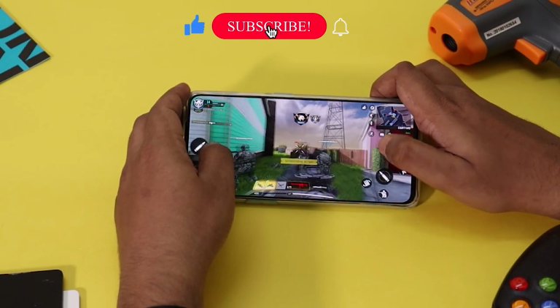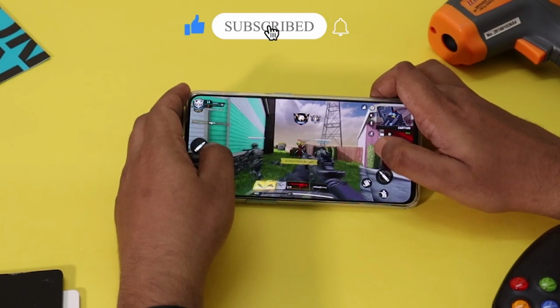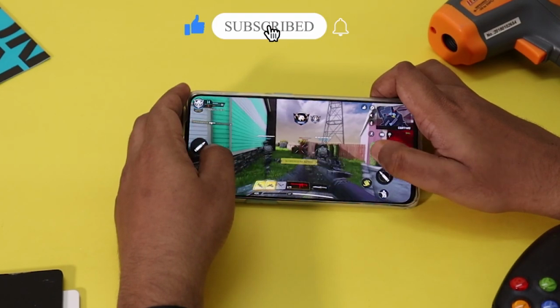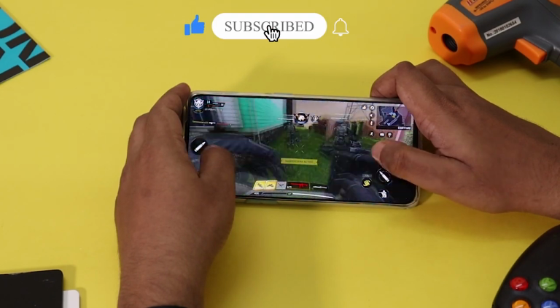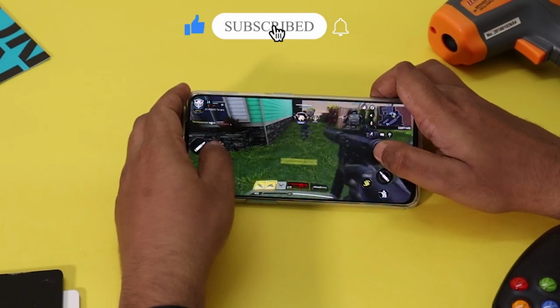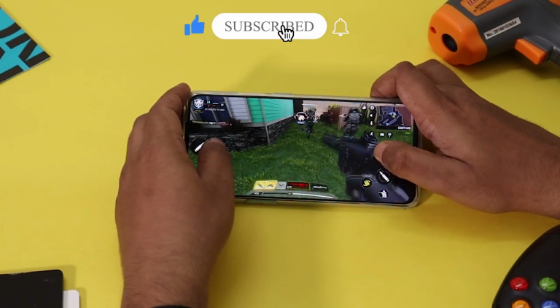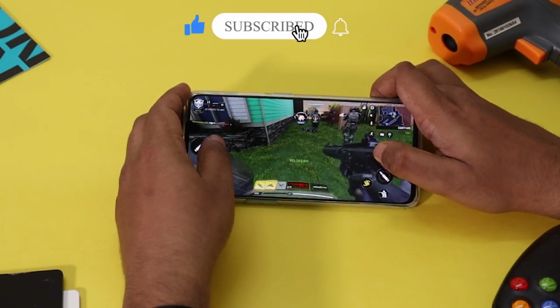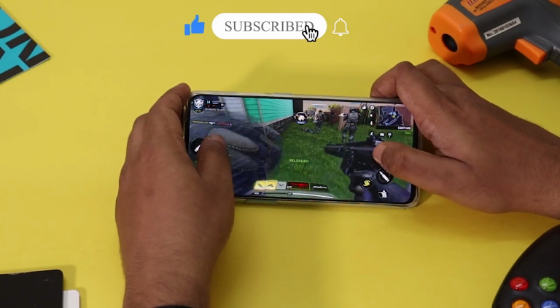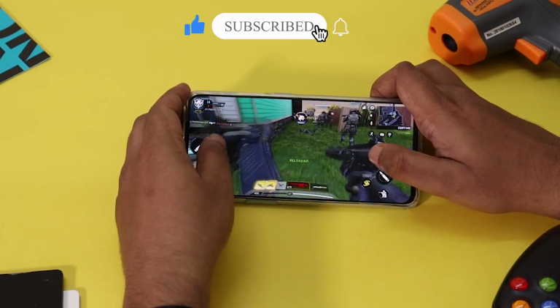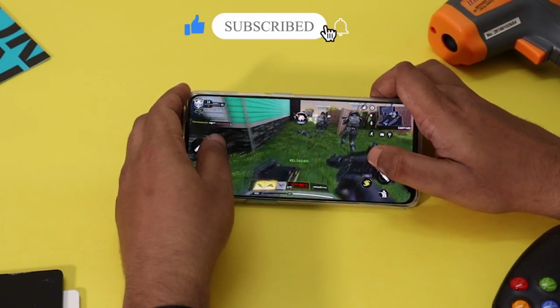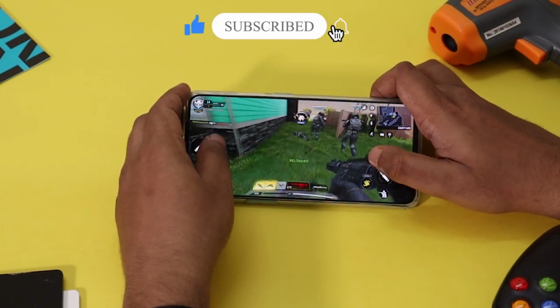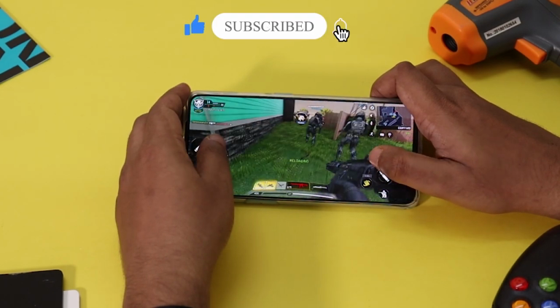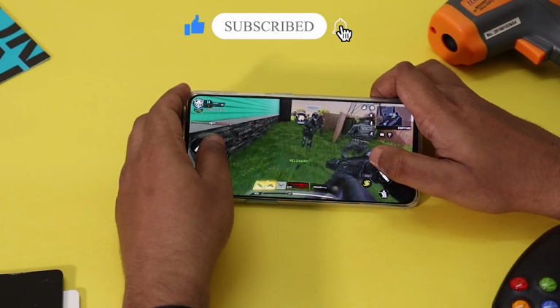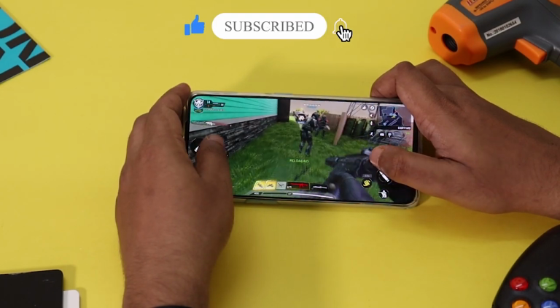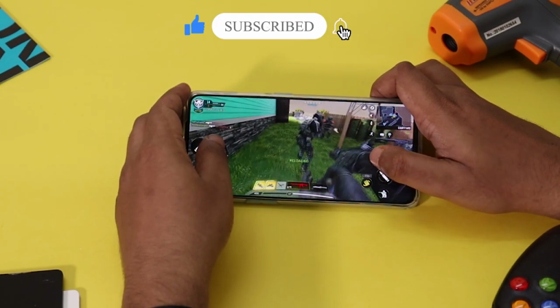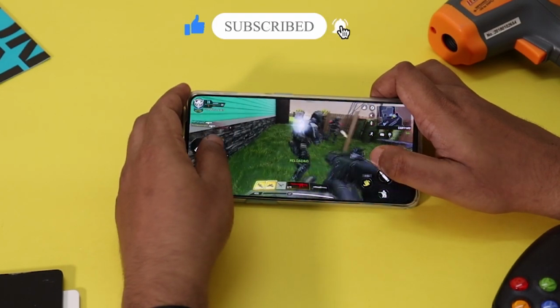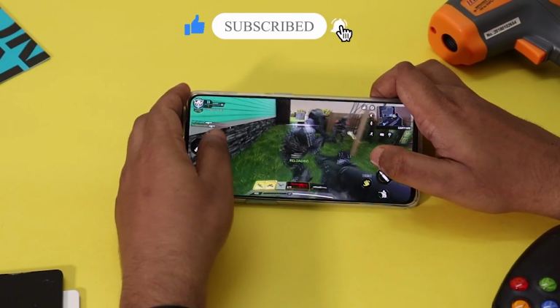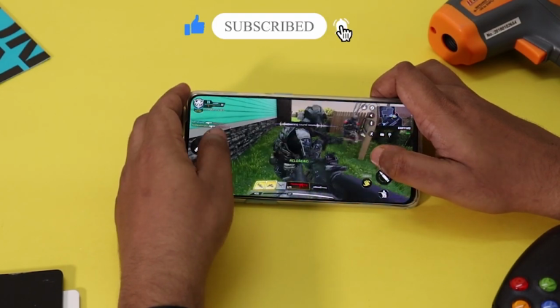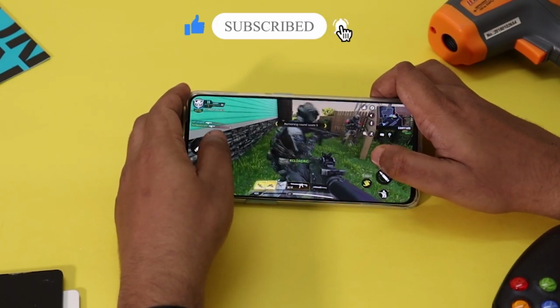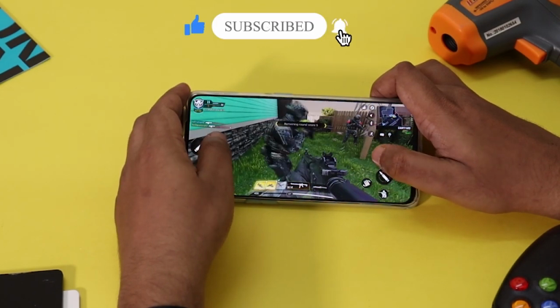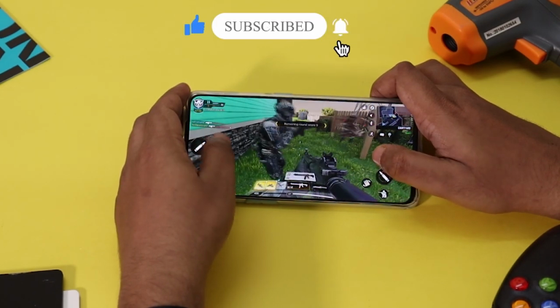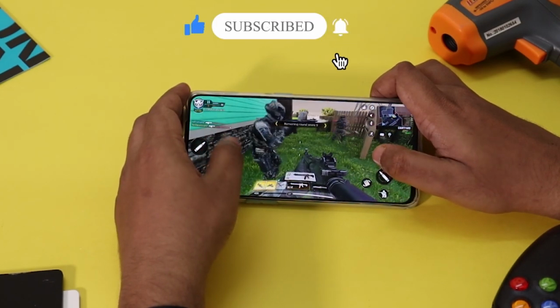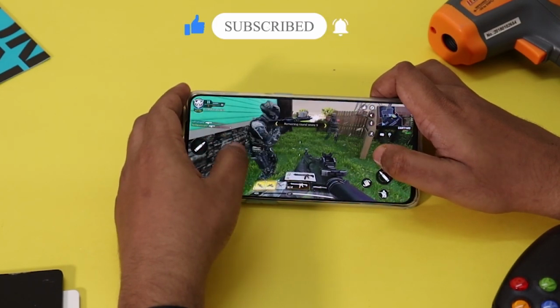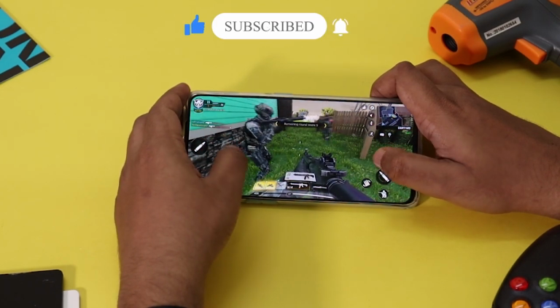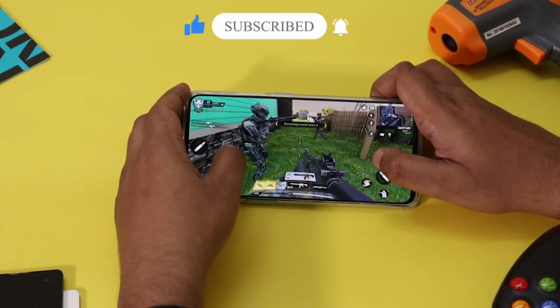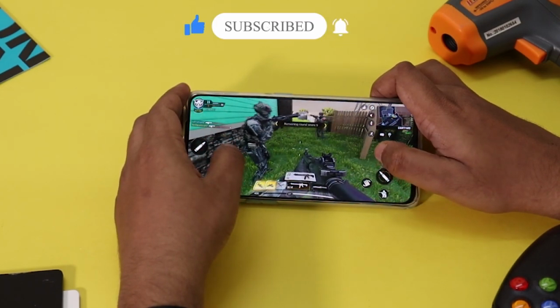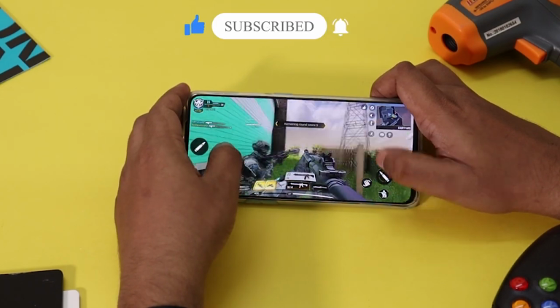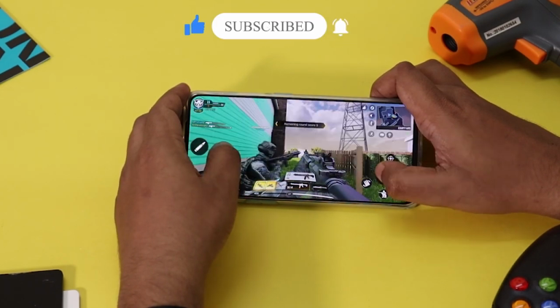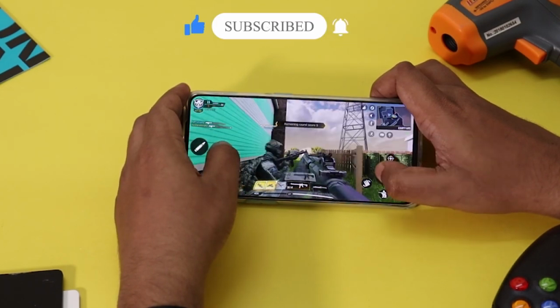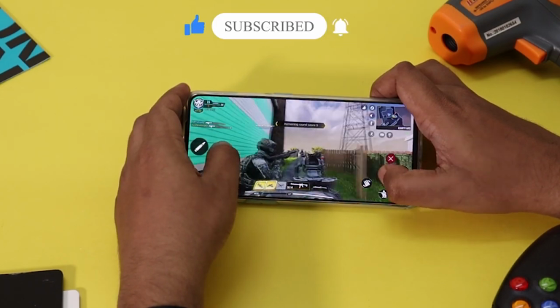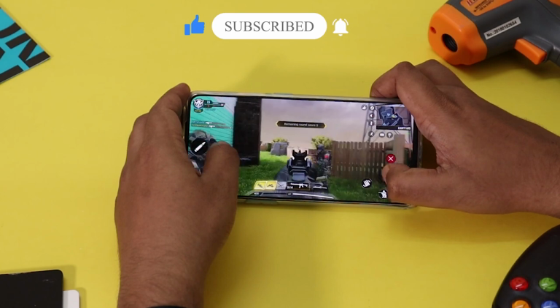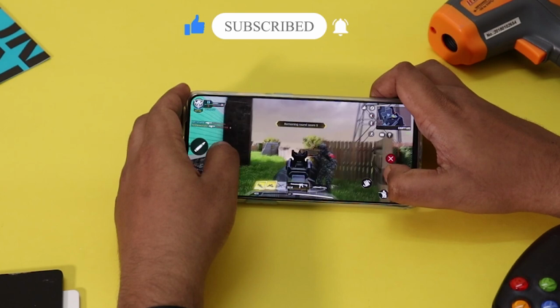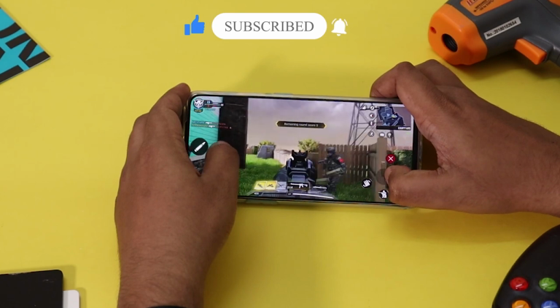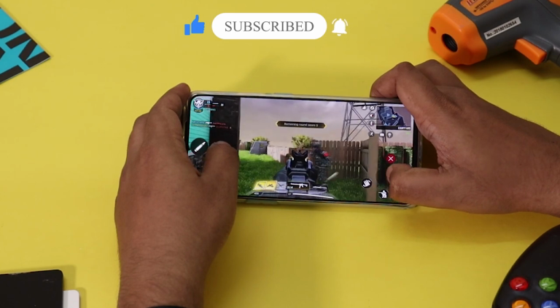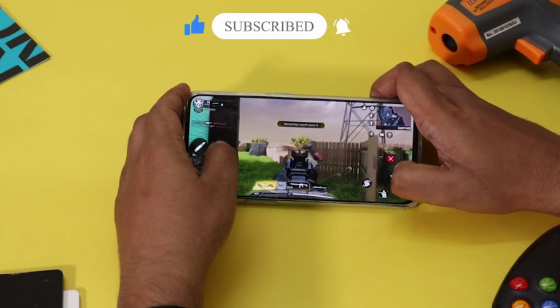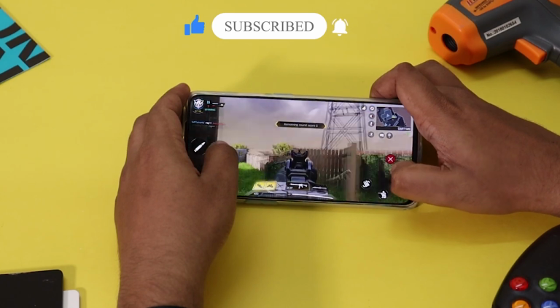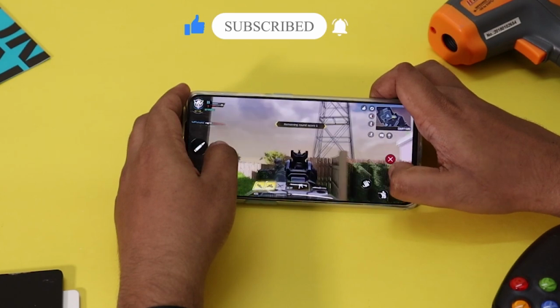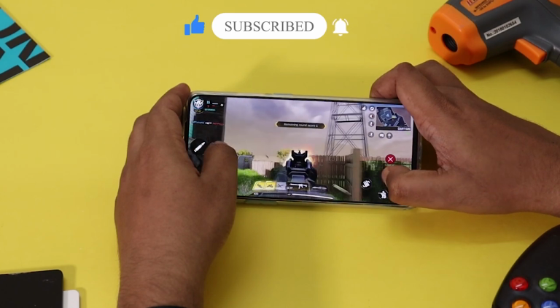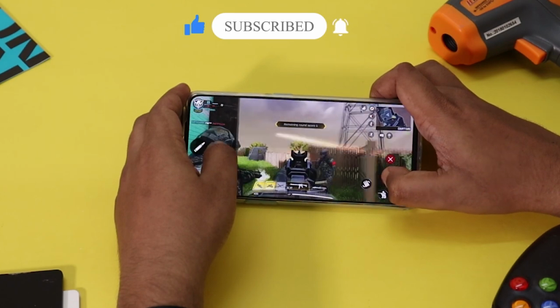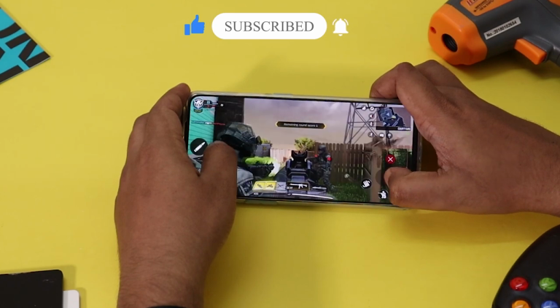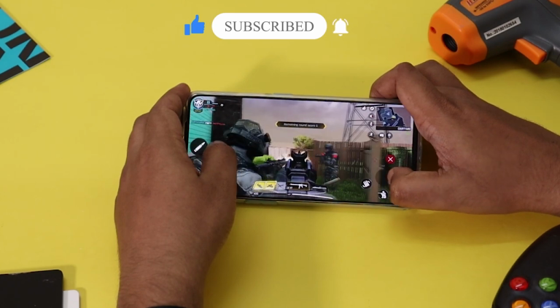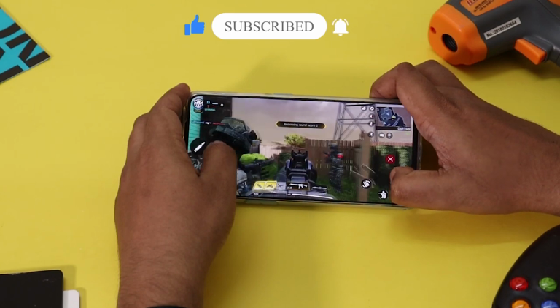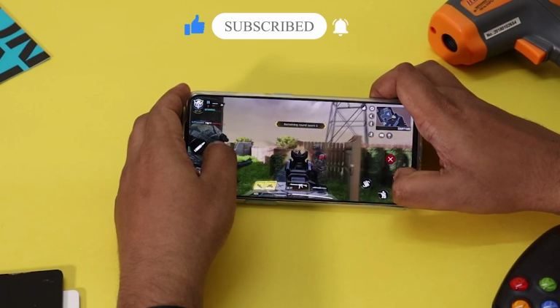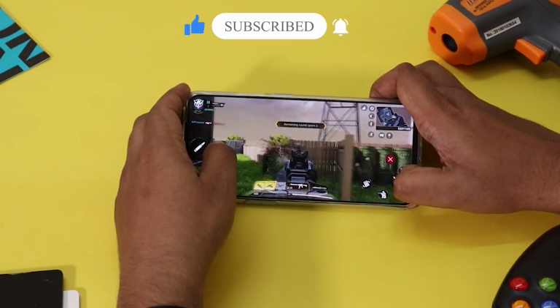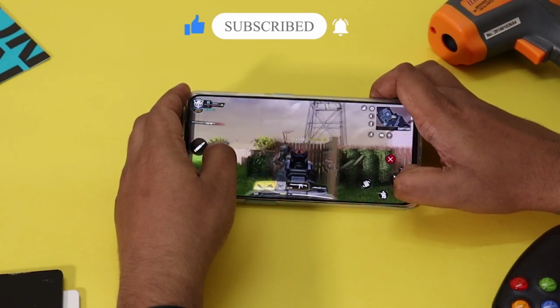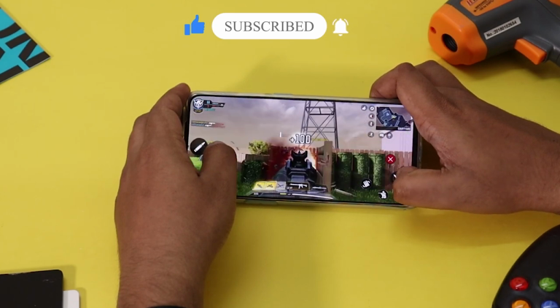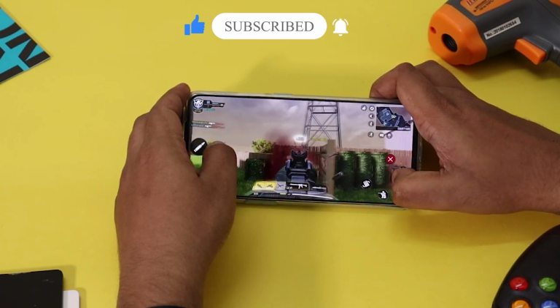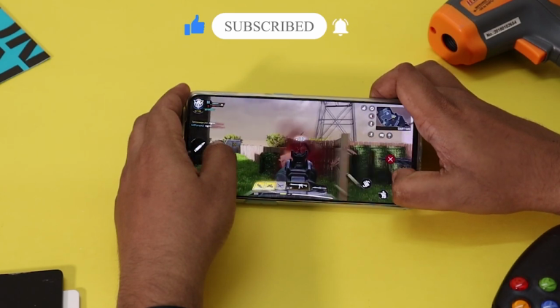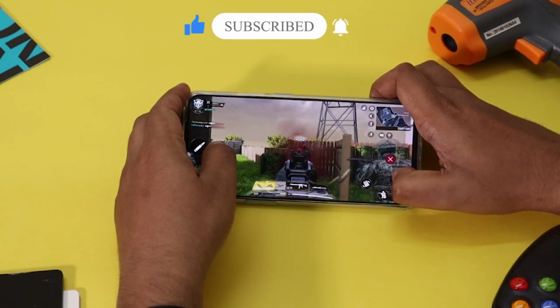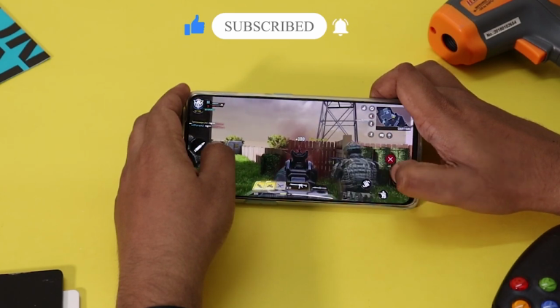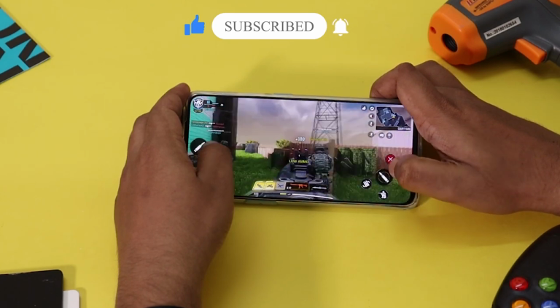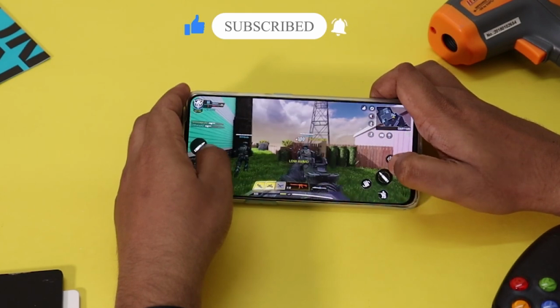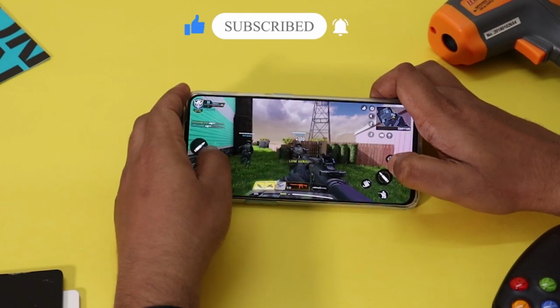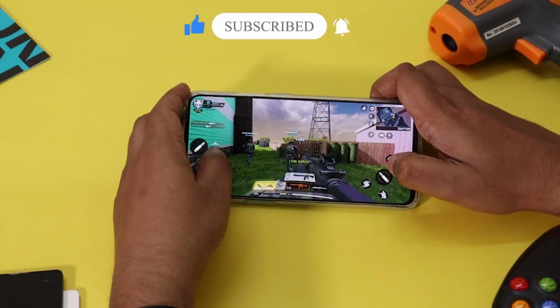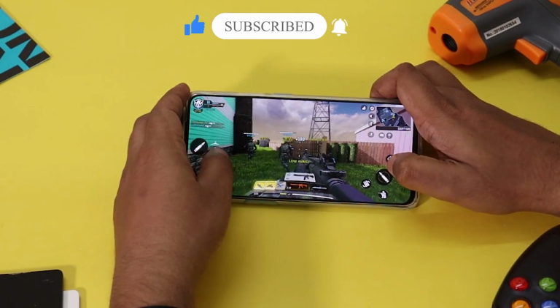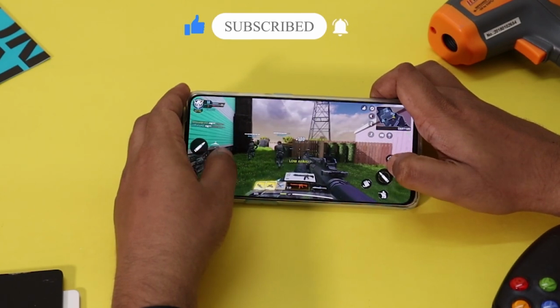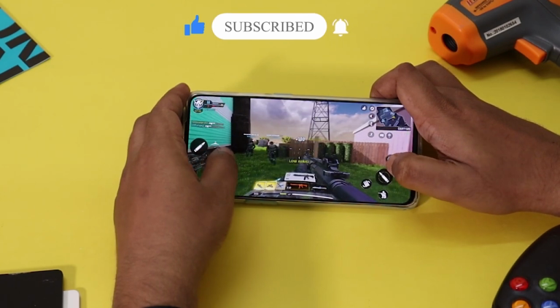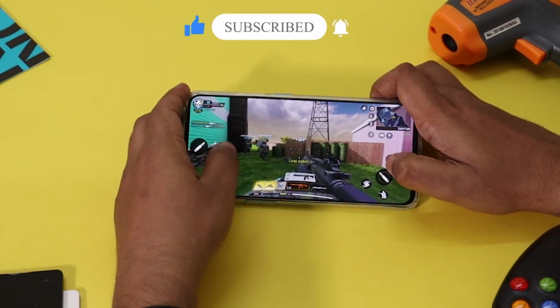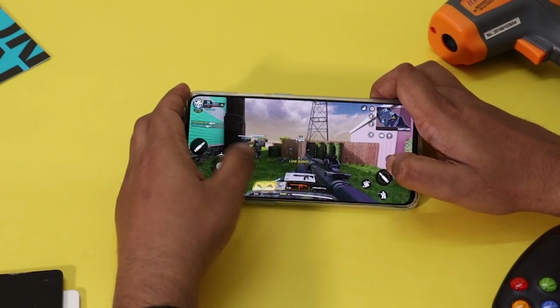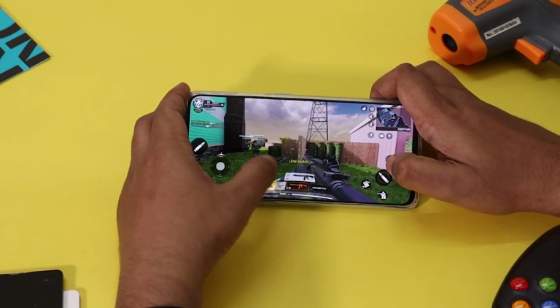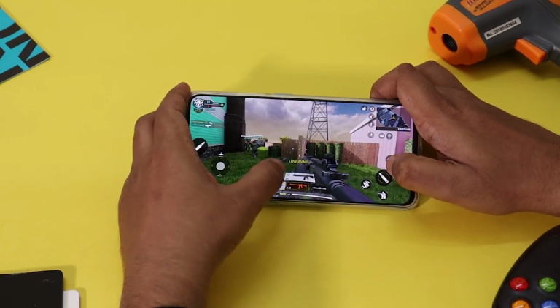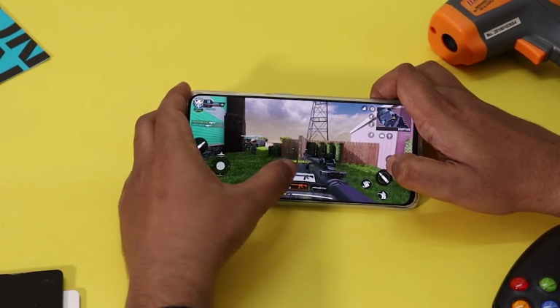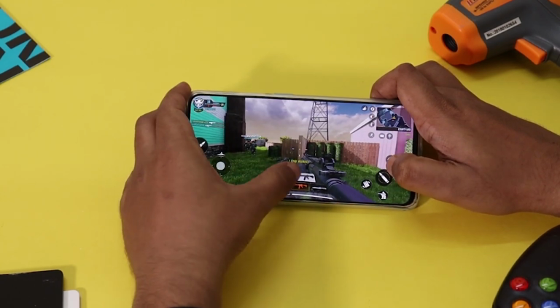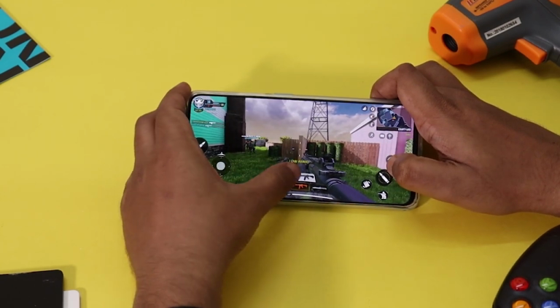This processor has a lot of gaming performance. OnePlus Nord is in a gaming test. This phone will be great for gaming.